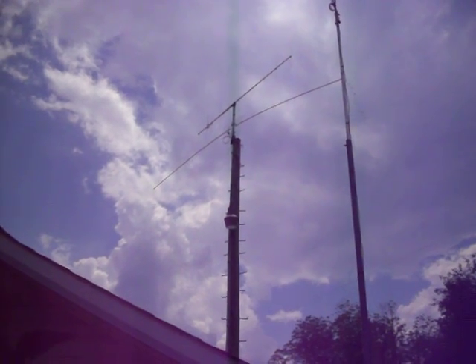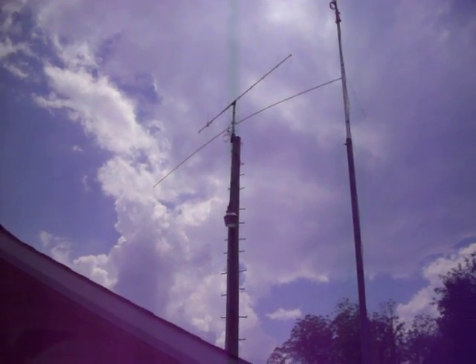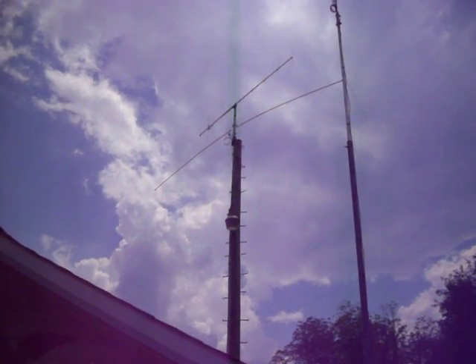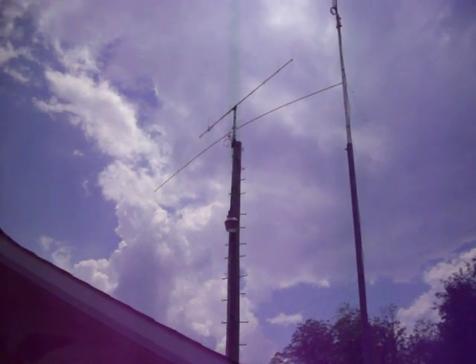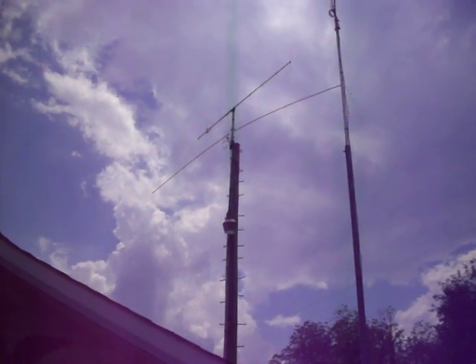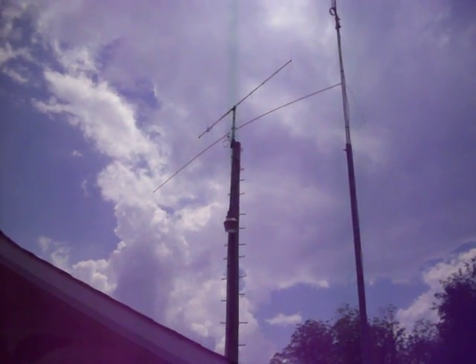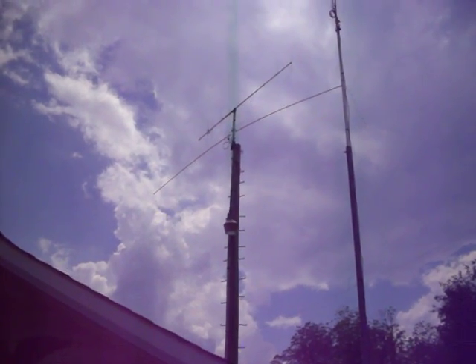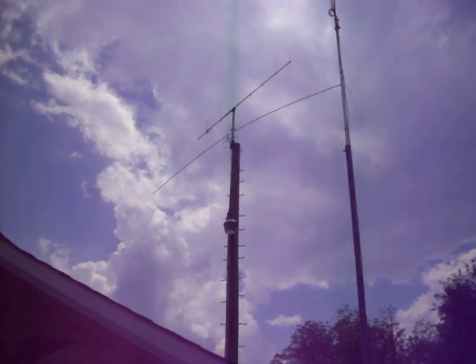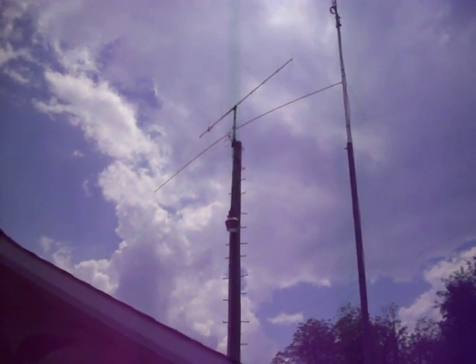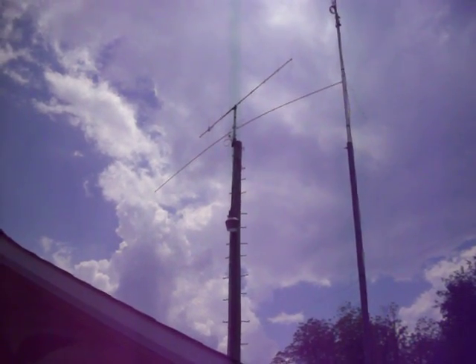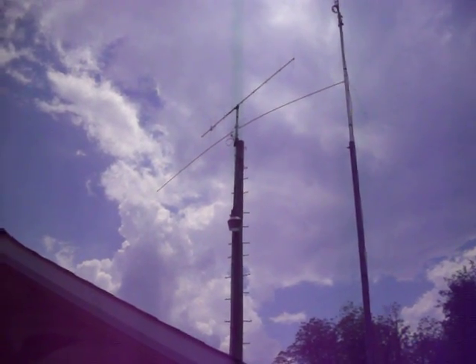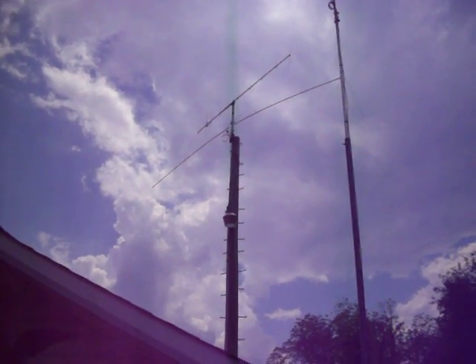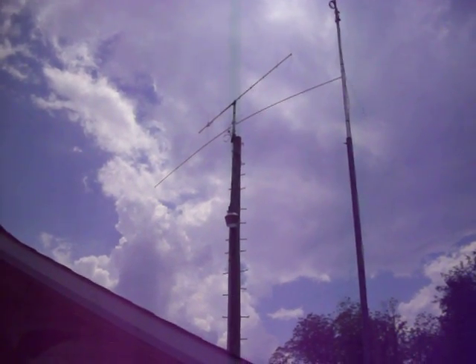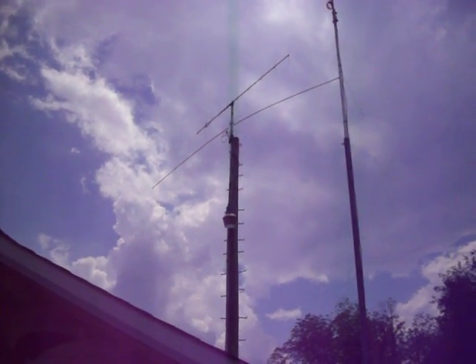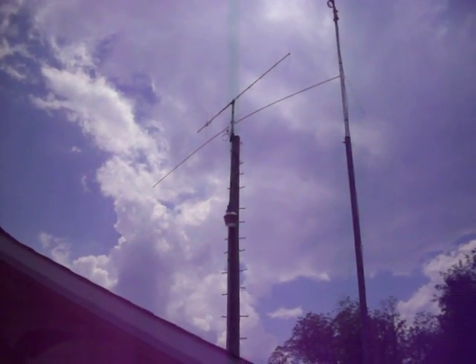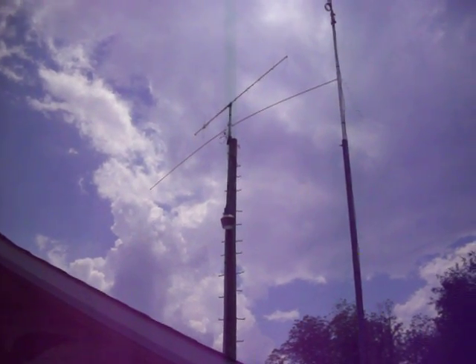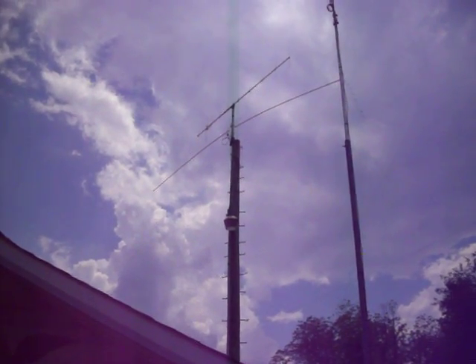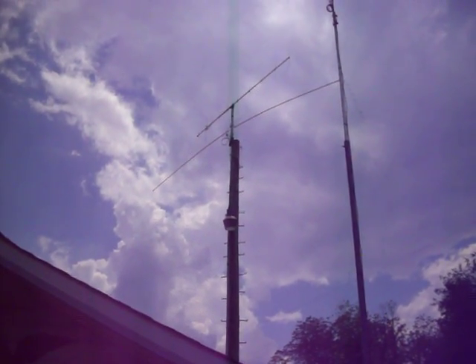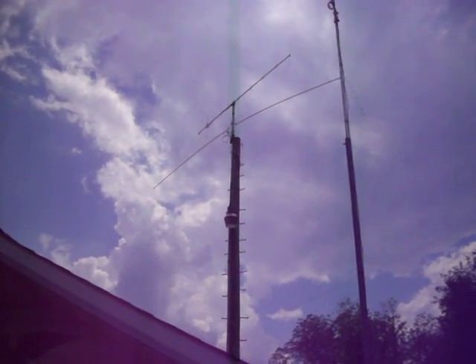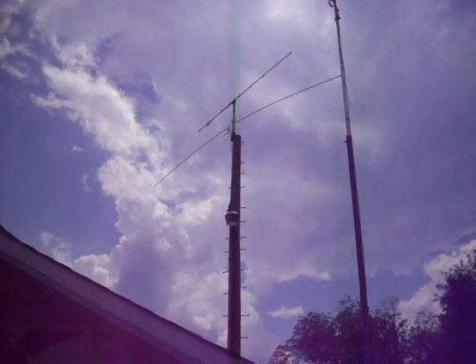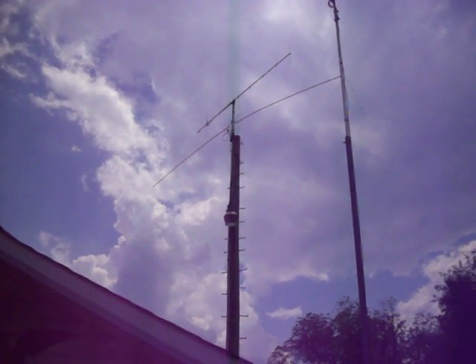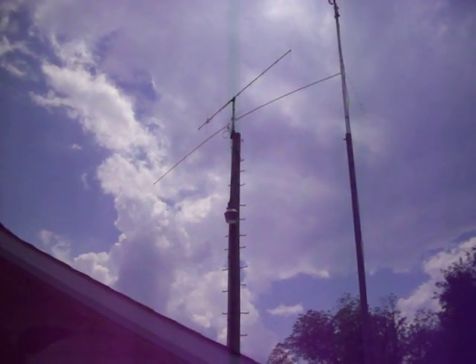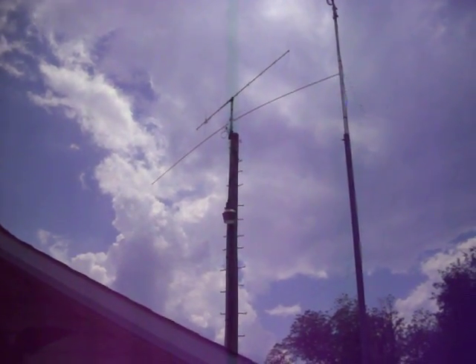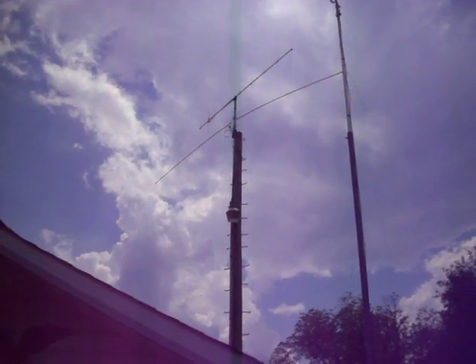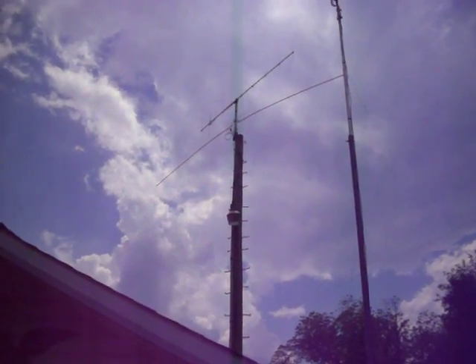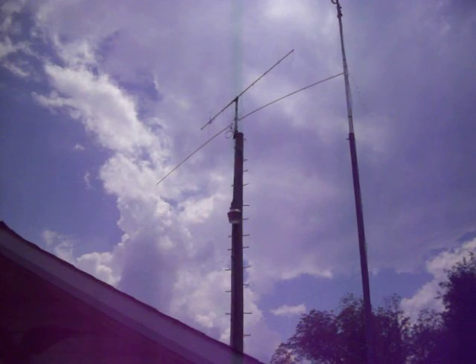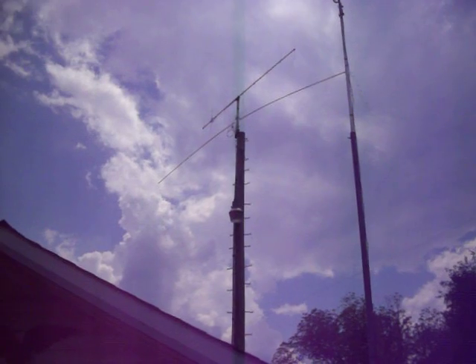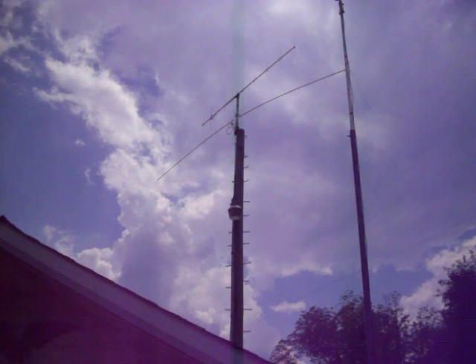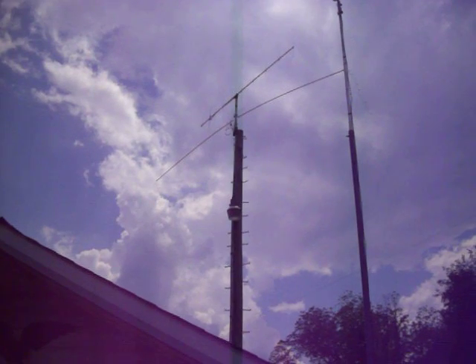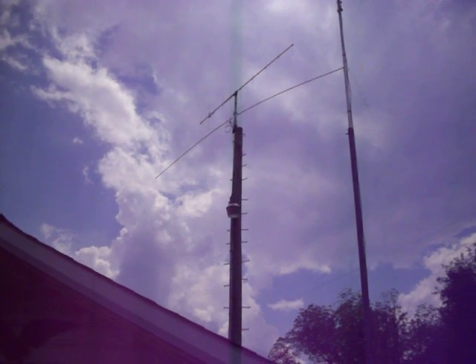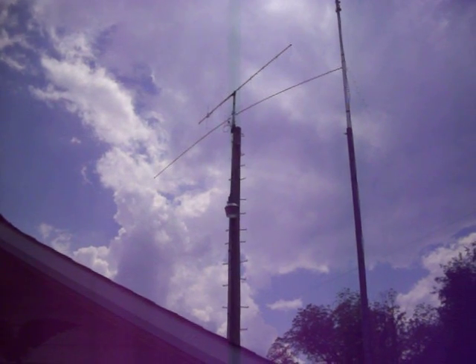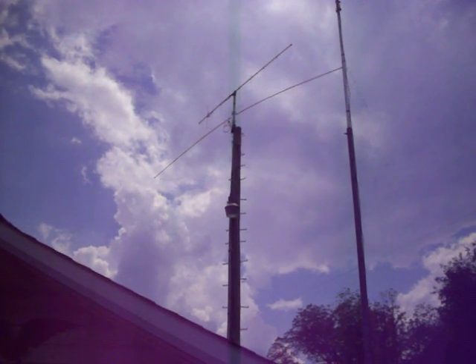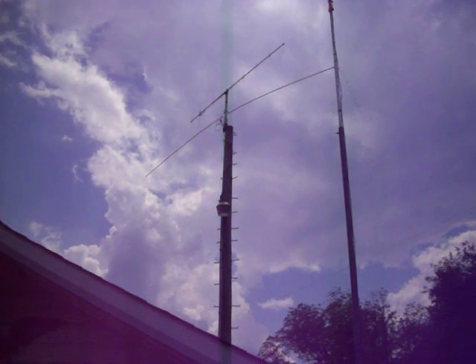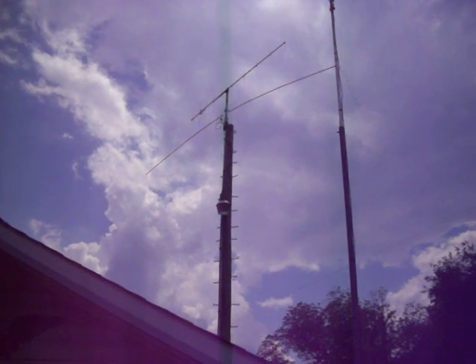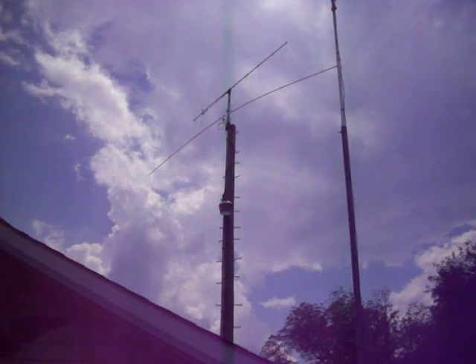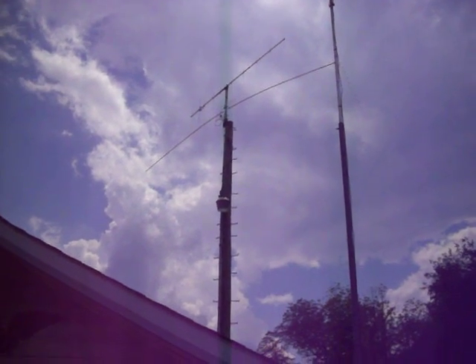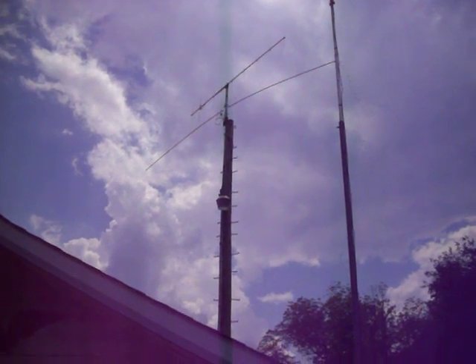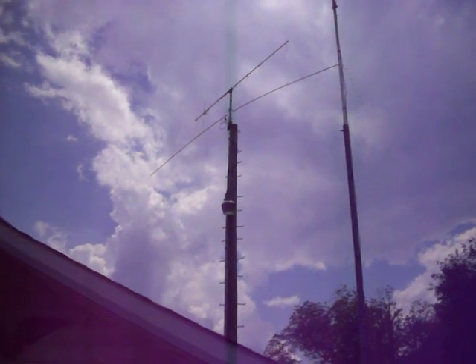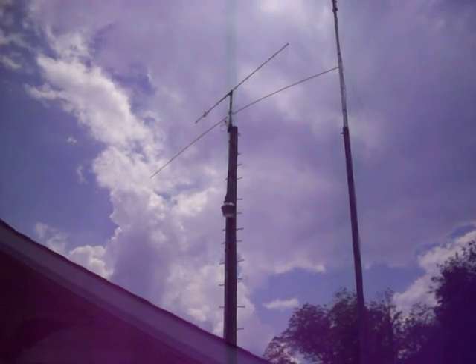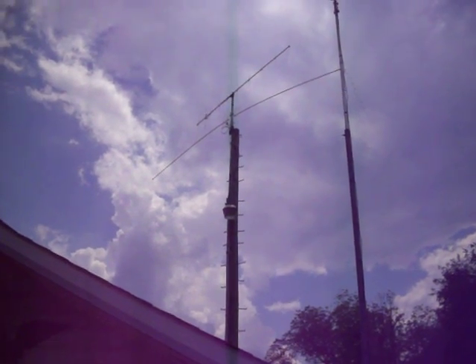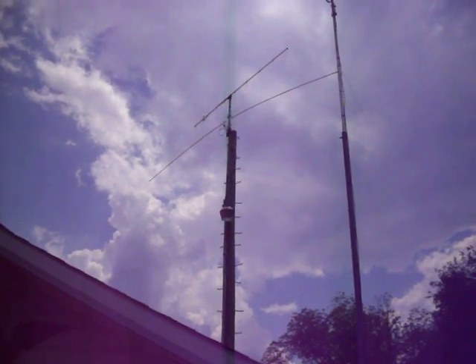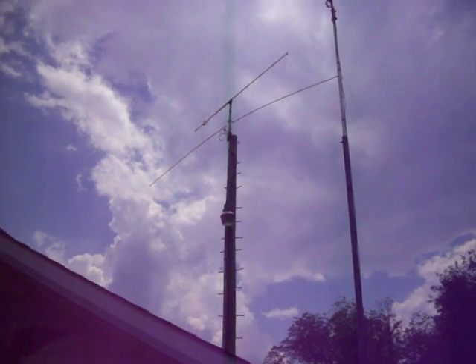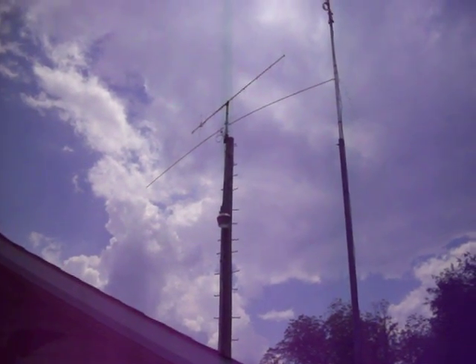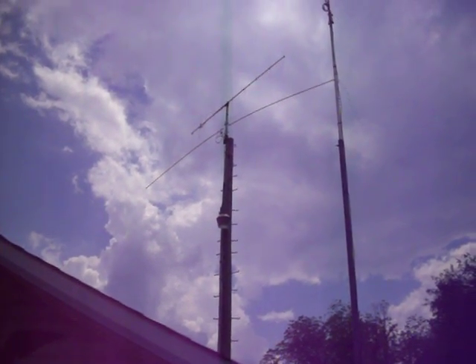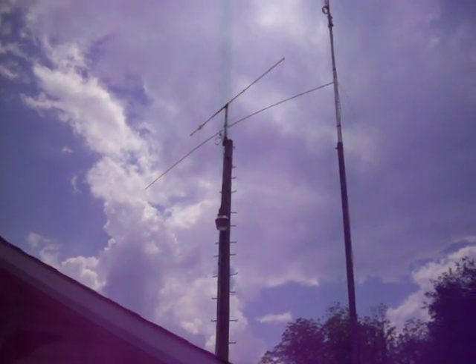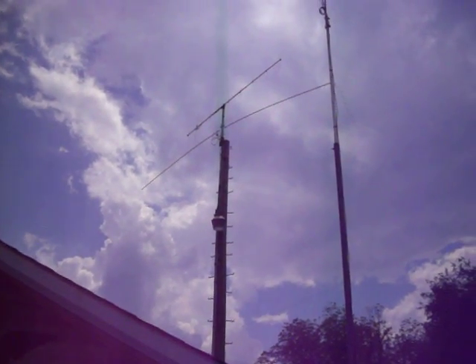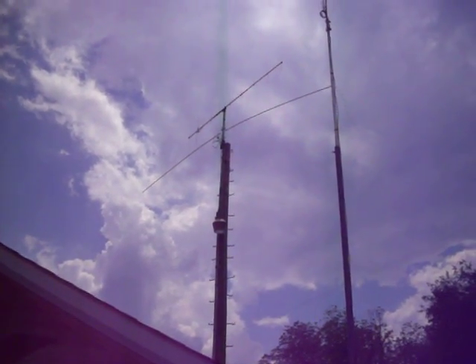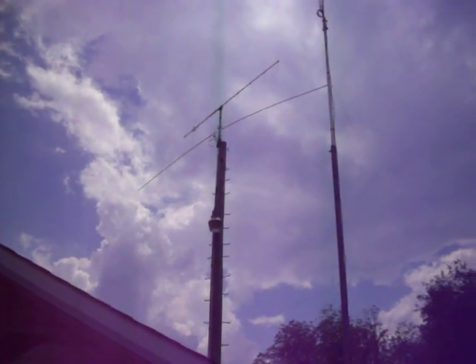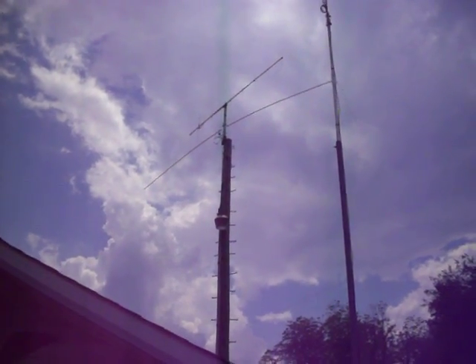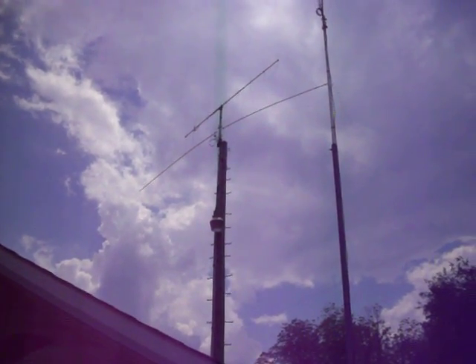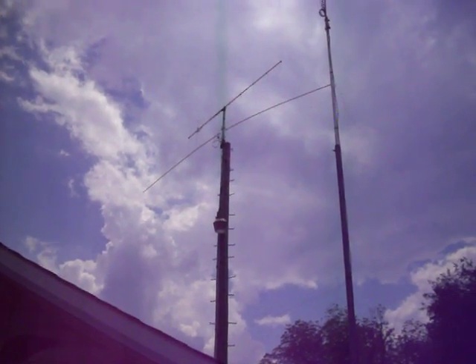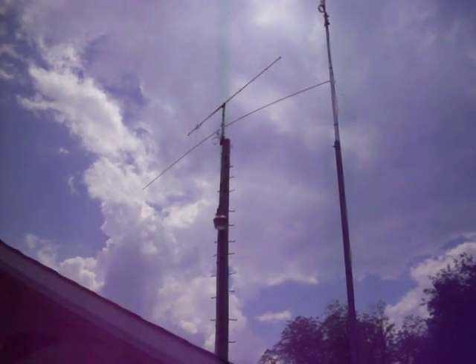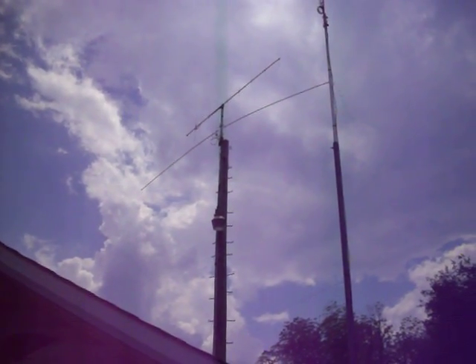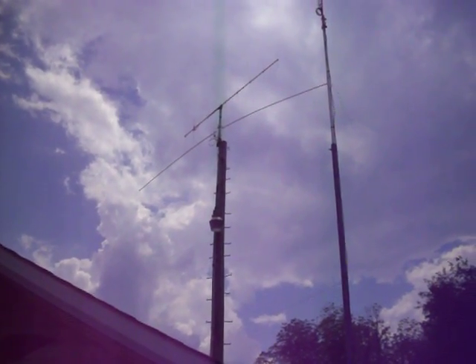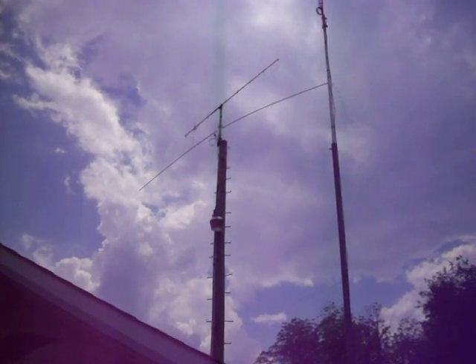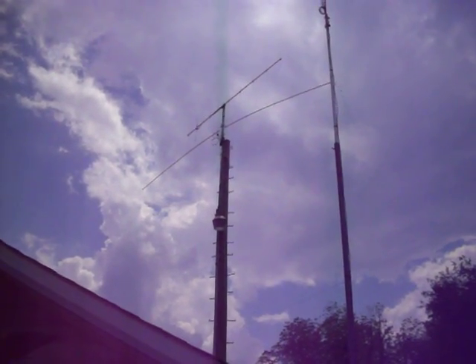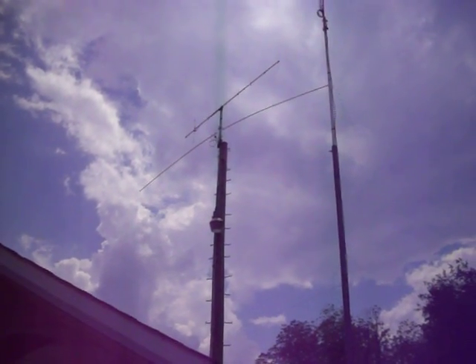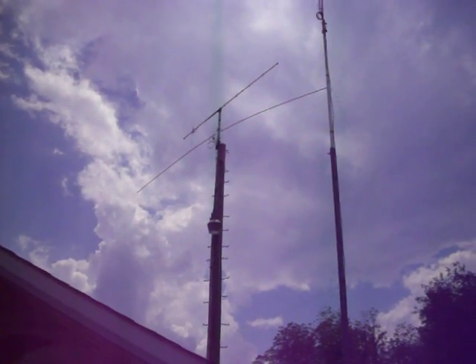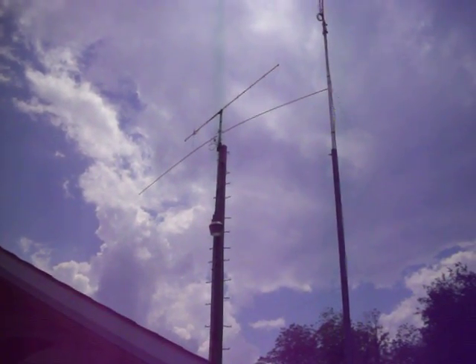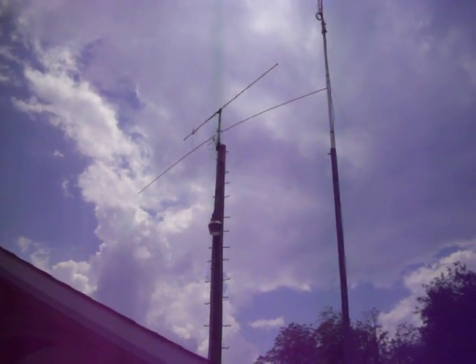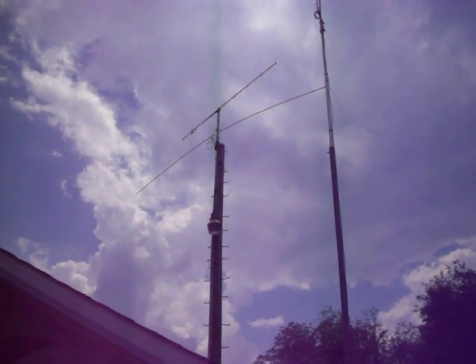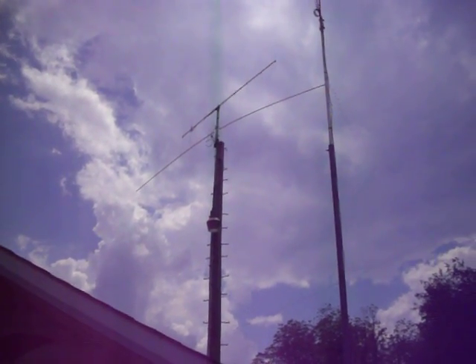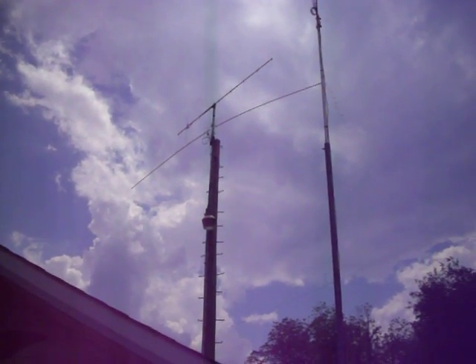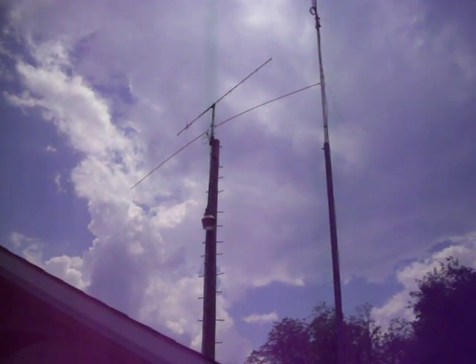Be looking for you on 26-10, wherever I can find you with my homebrew antennas. Thank you.